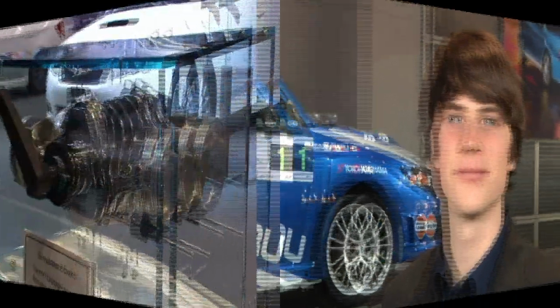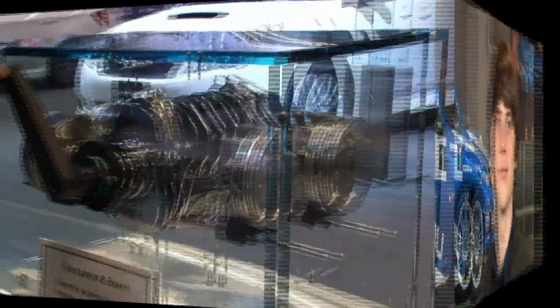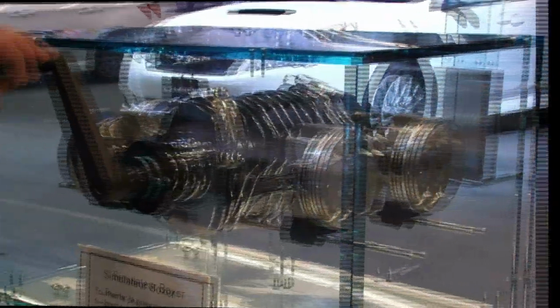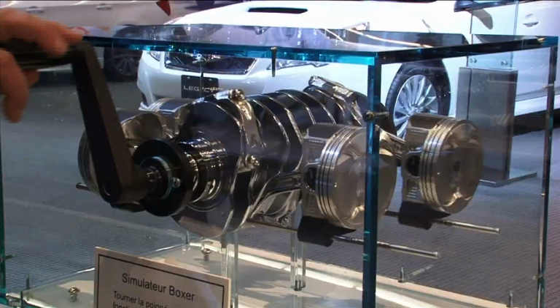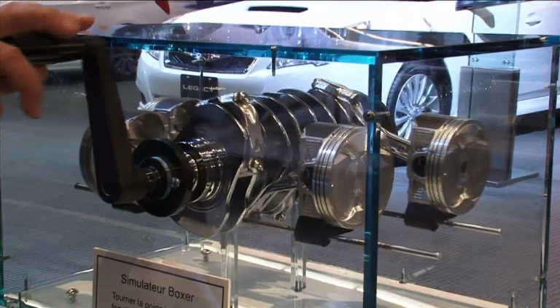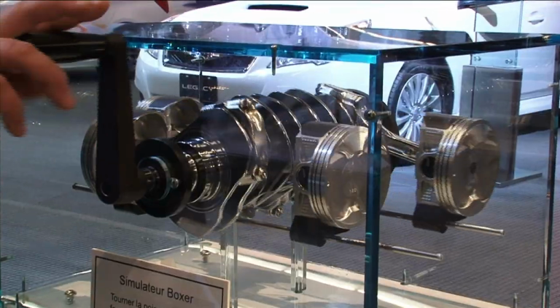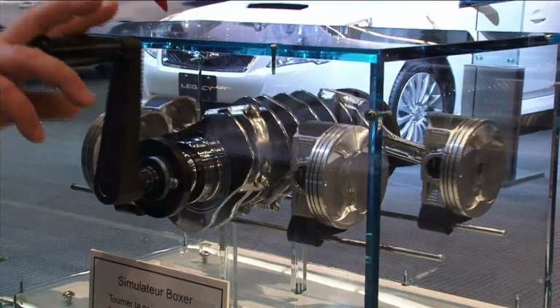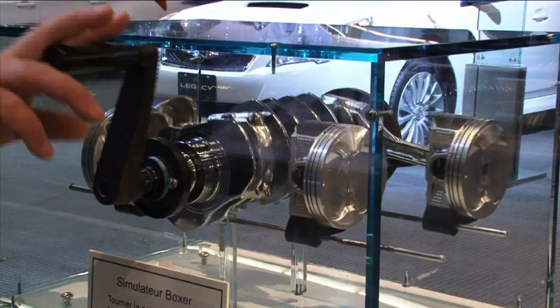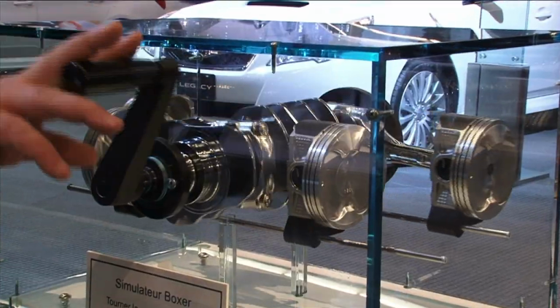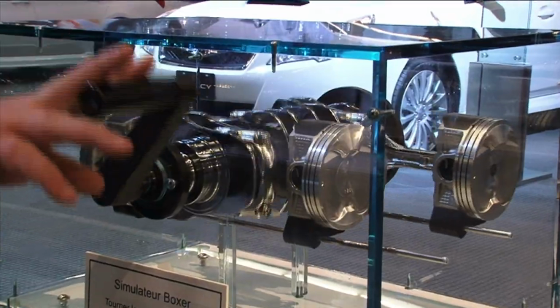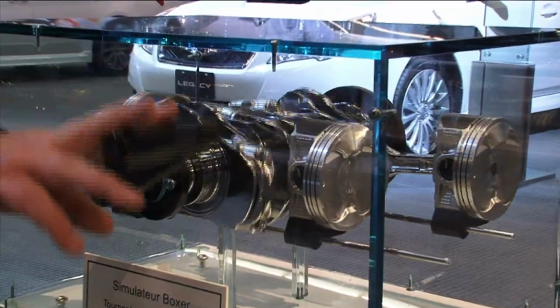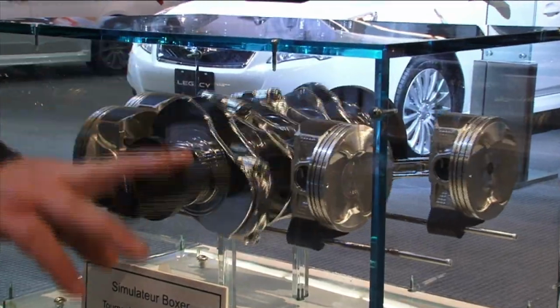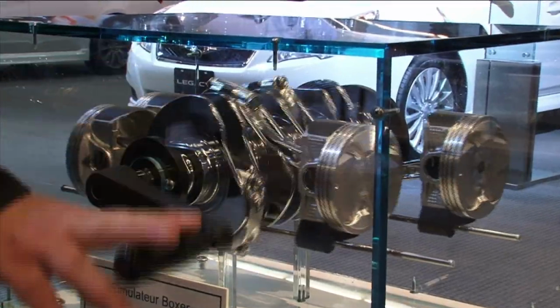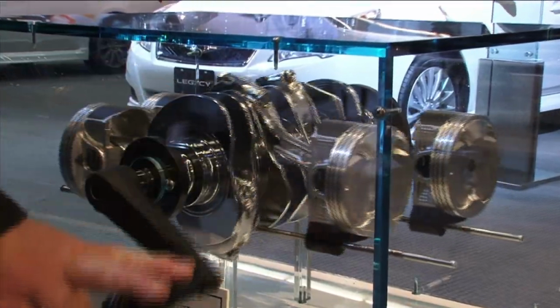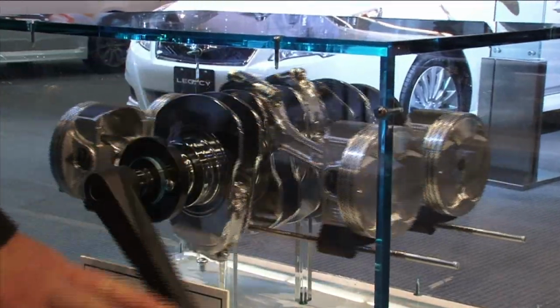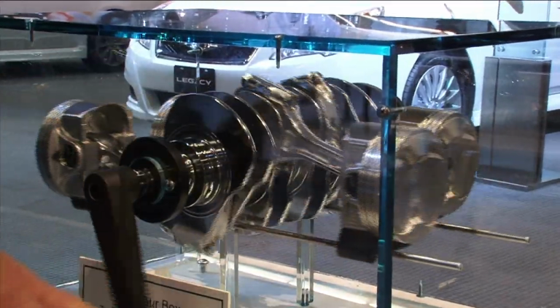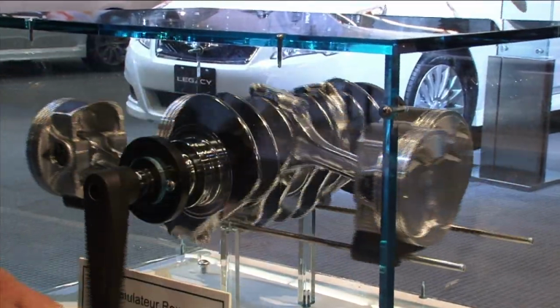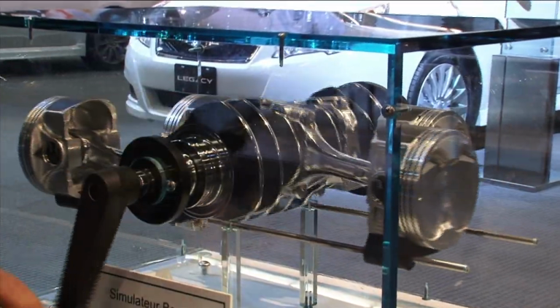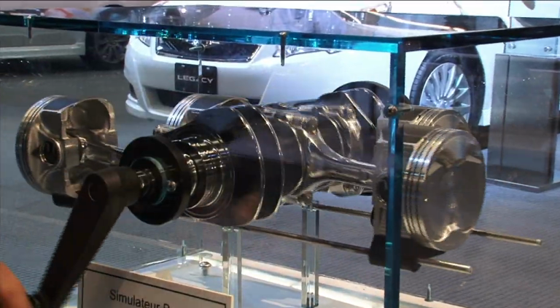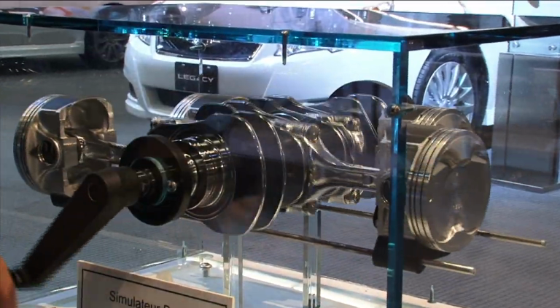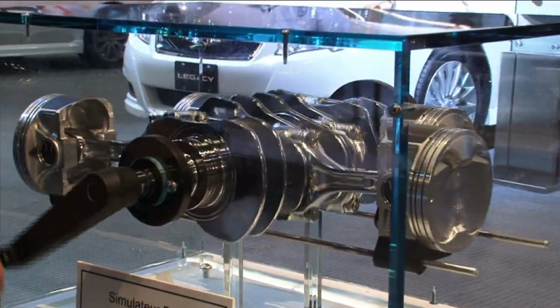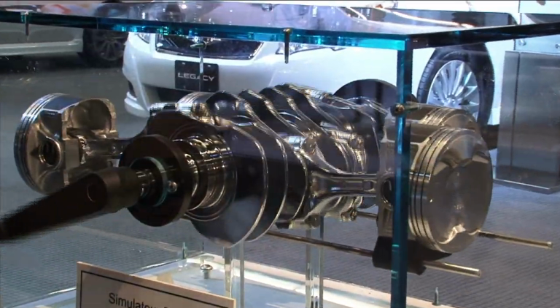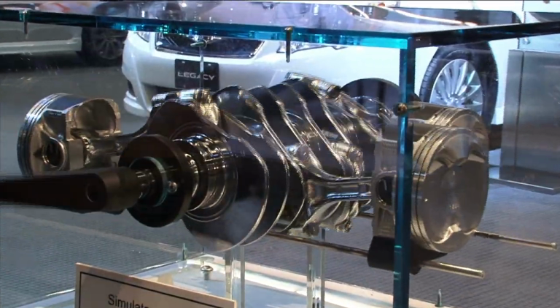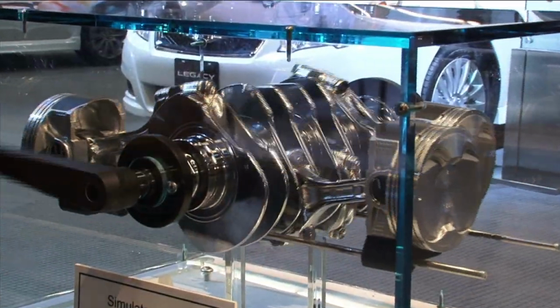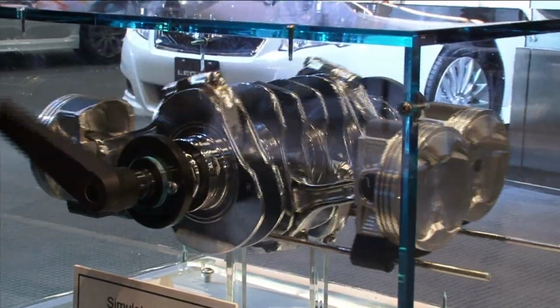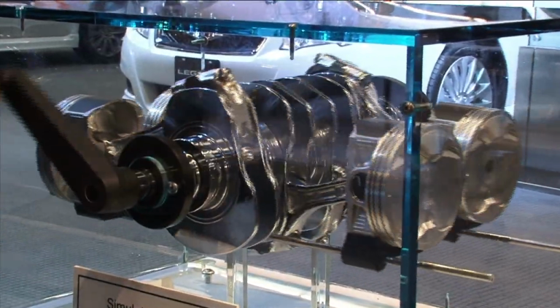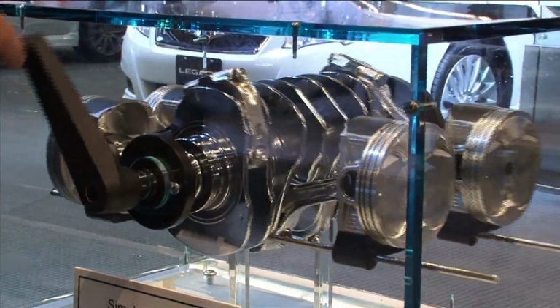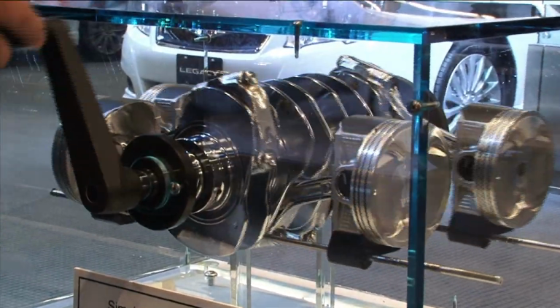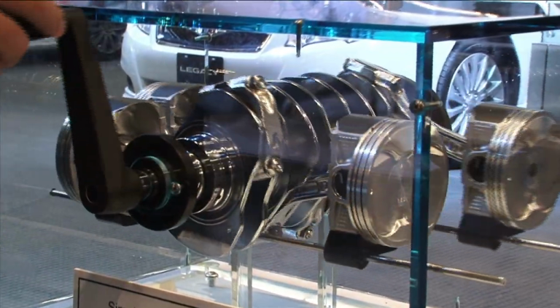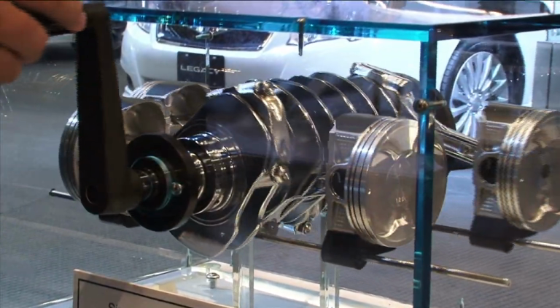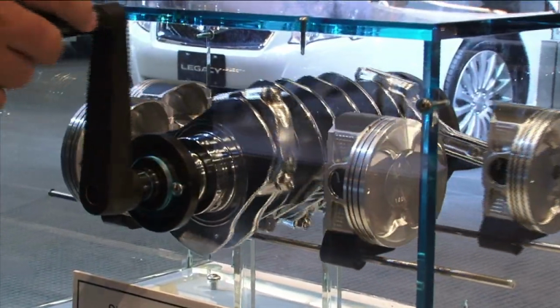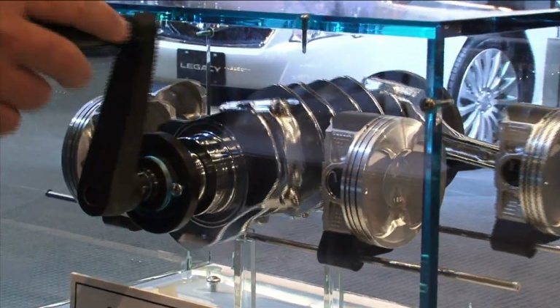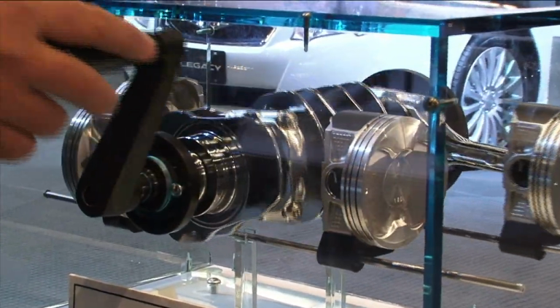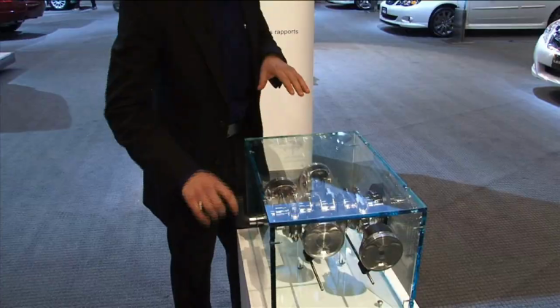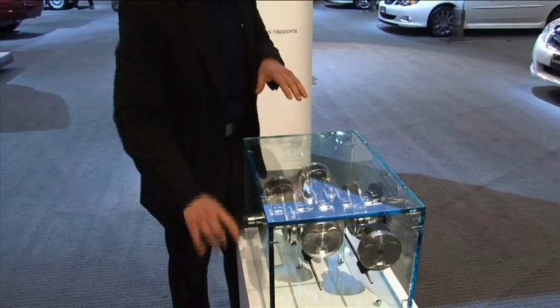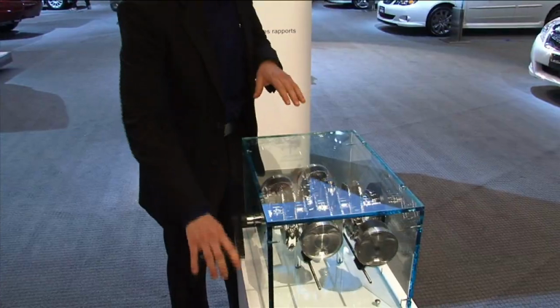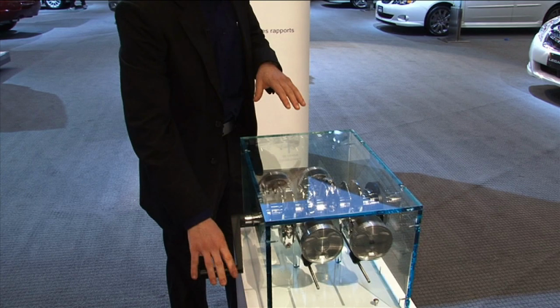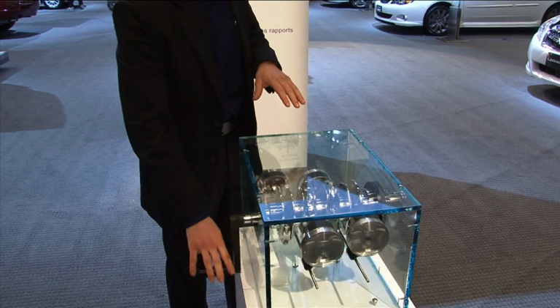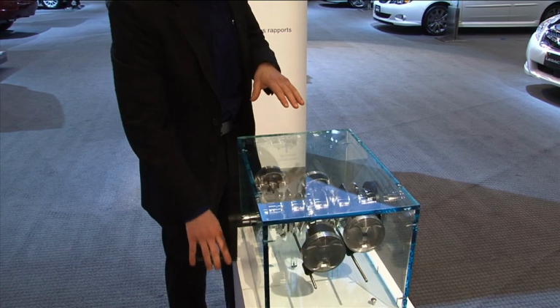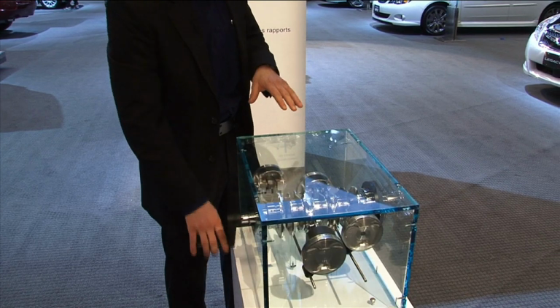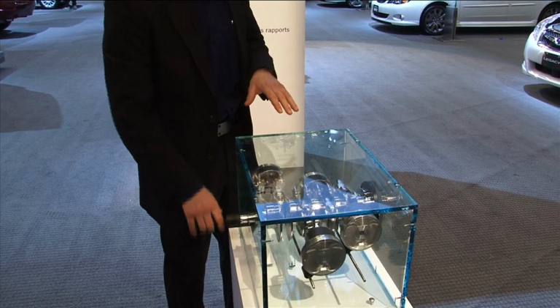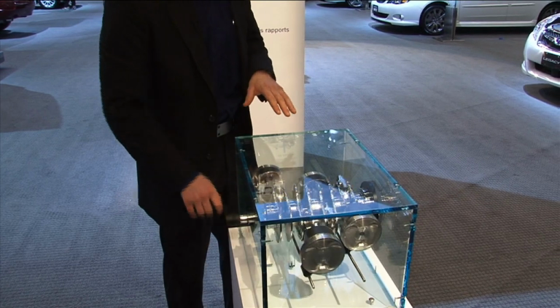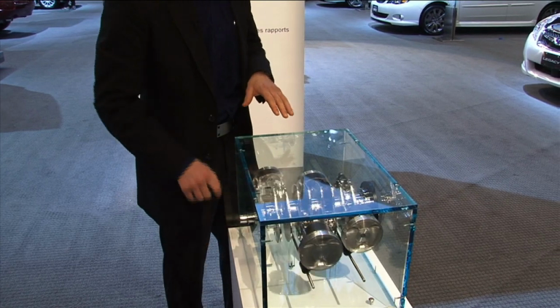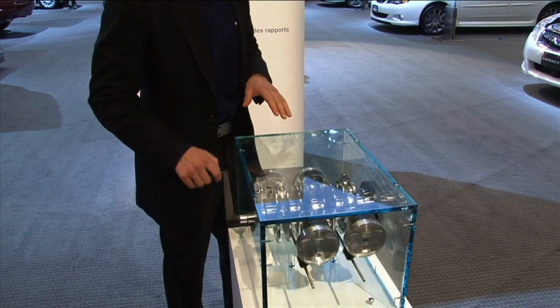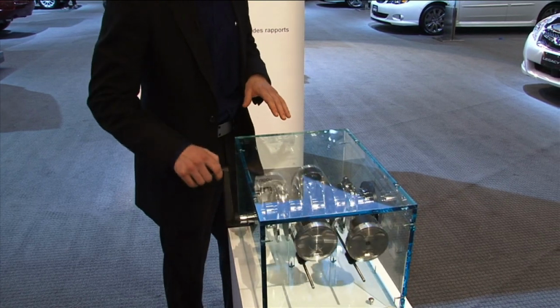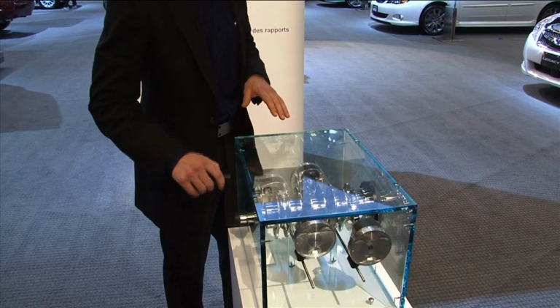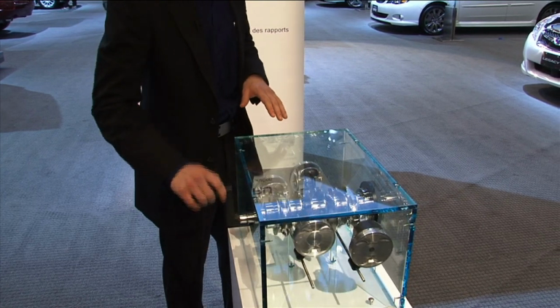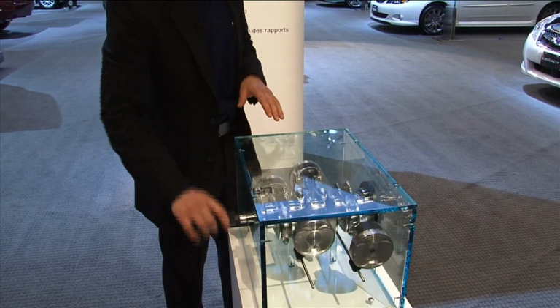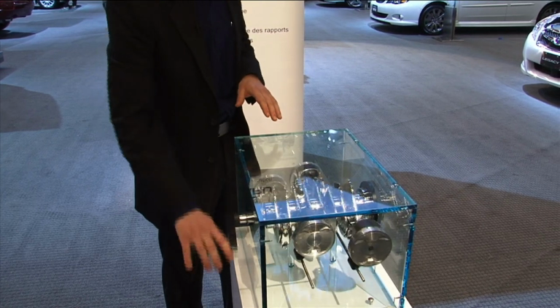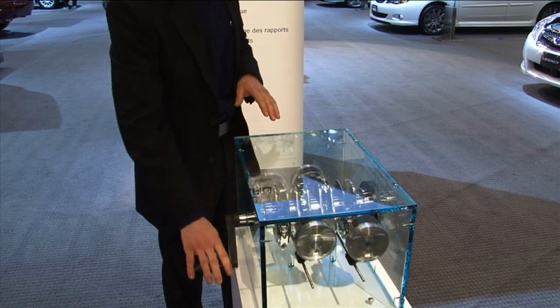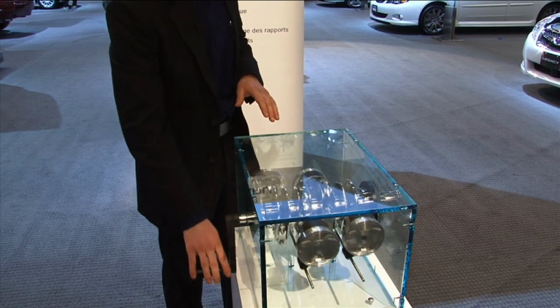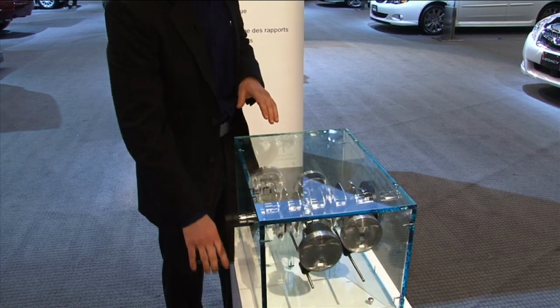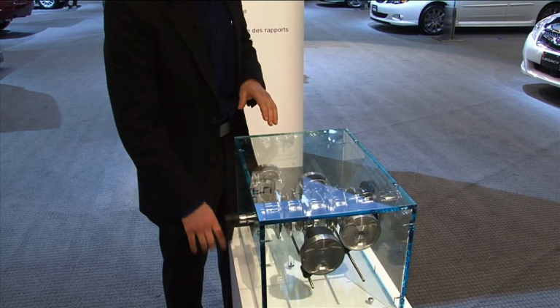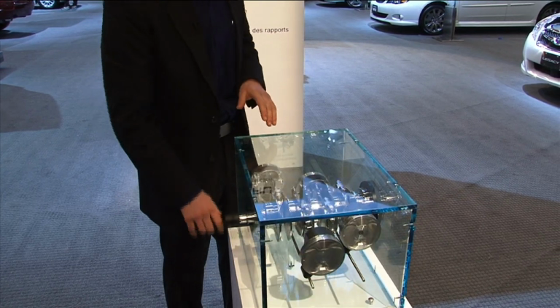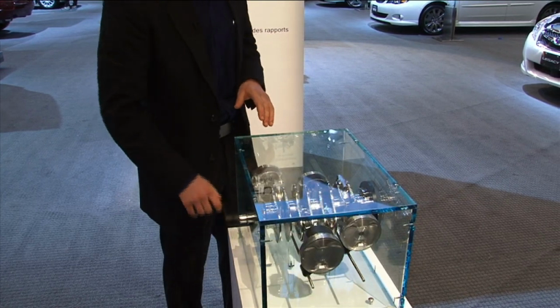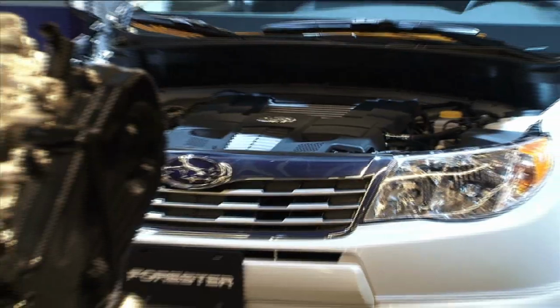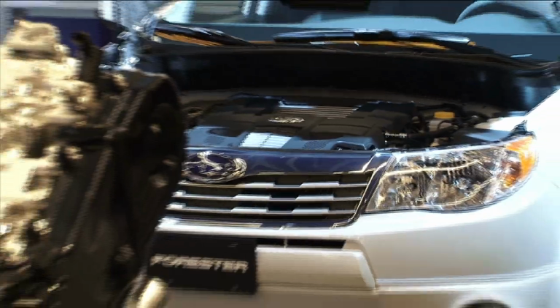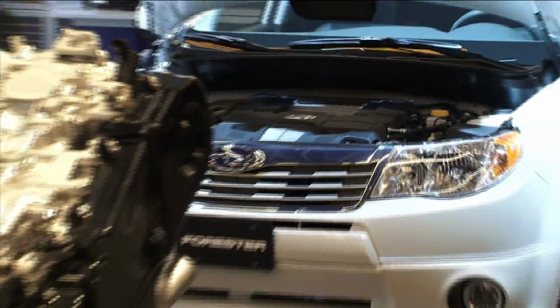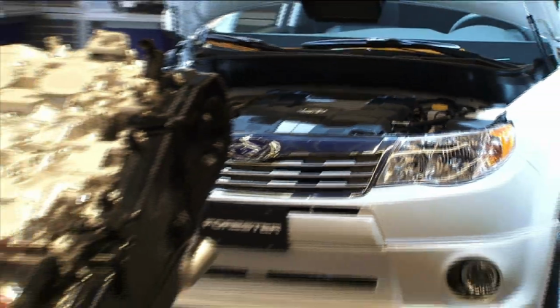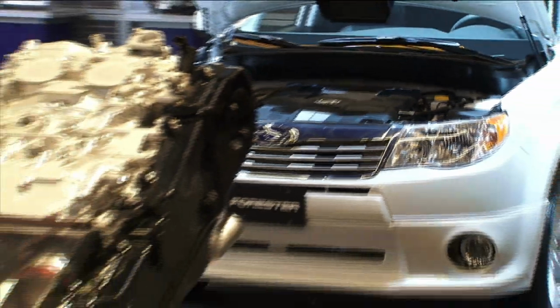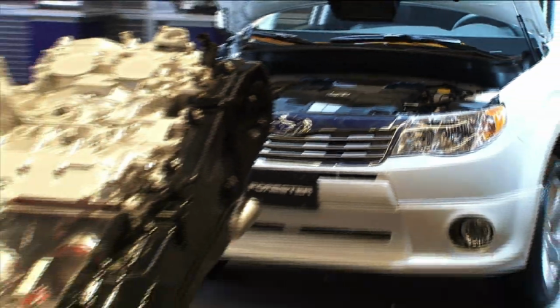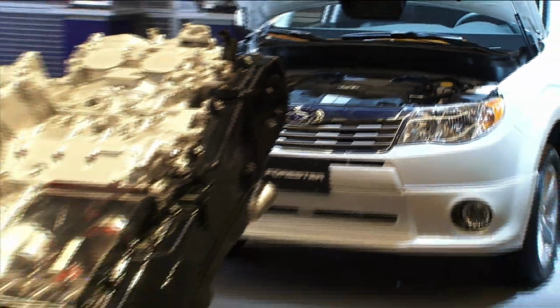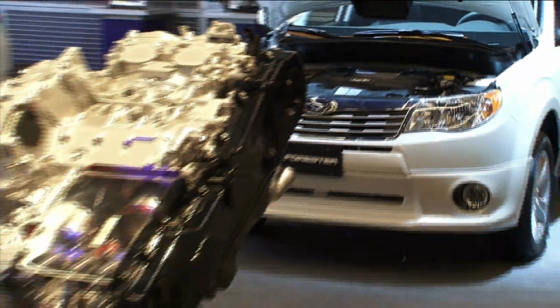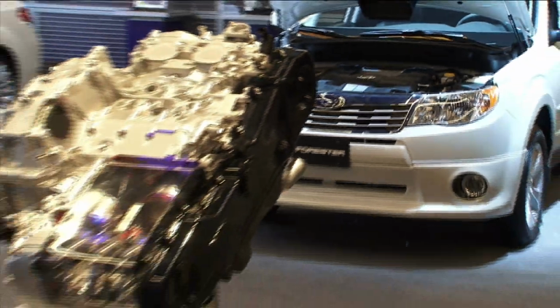As I turn the crank, you can see the workings of a Subaru Boxer engine in slow motion. Take a look at what goes on inside the Boxer engine.